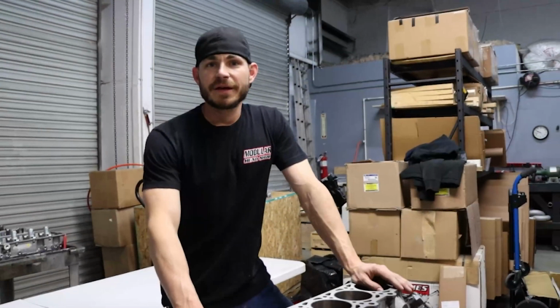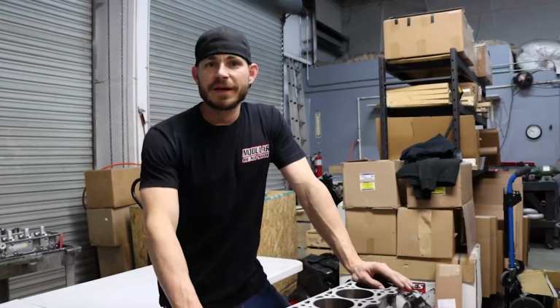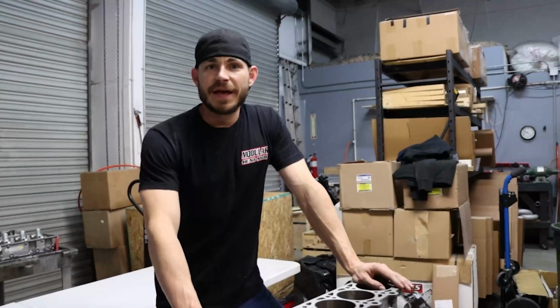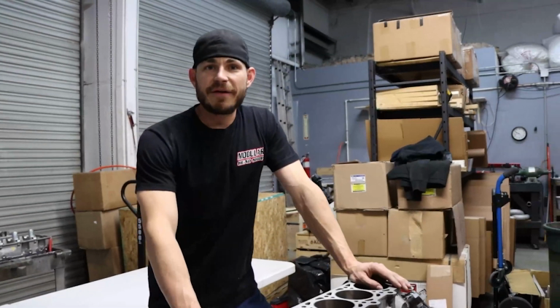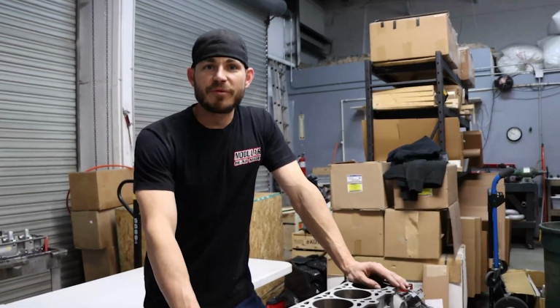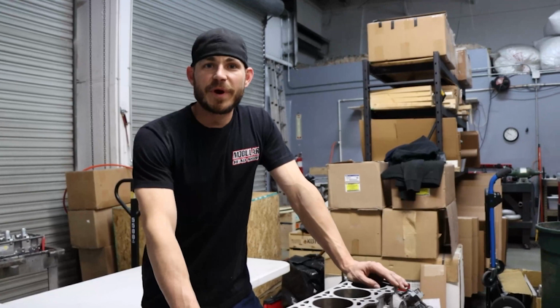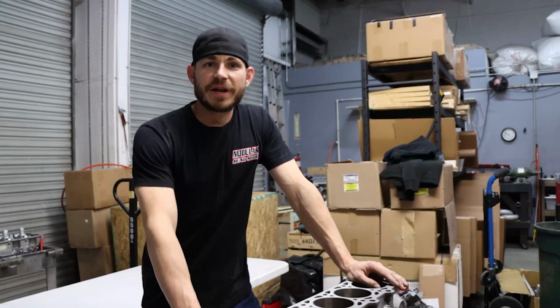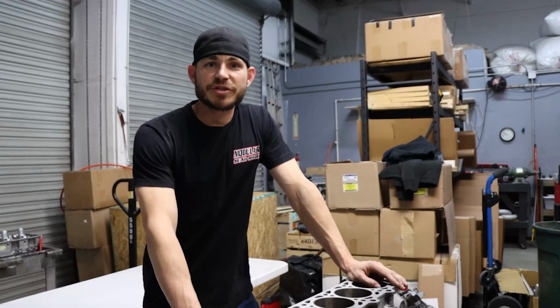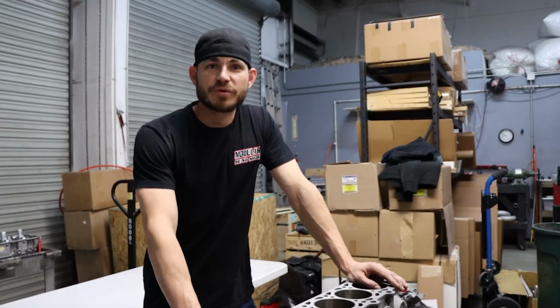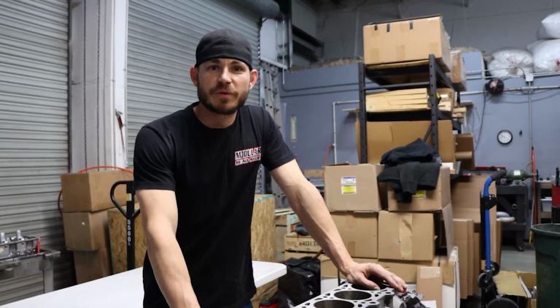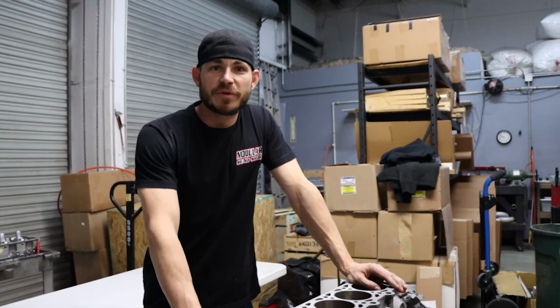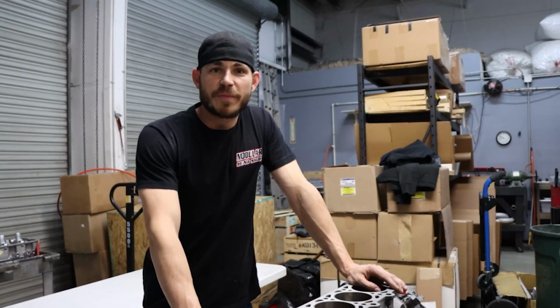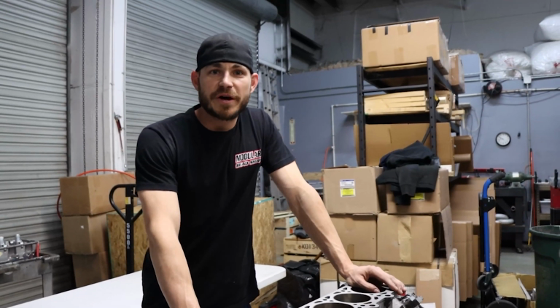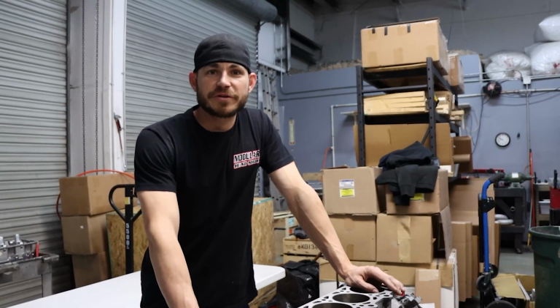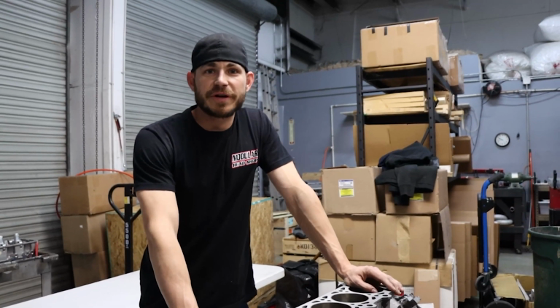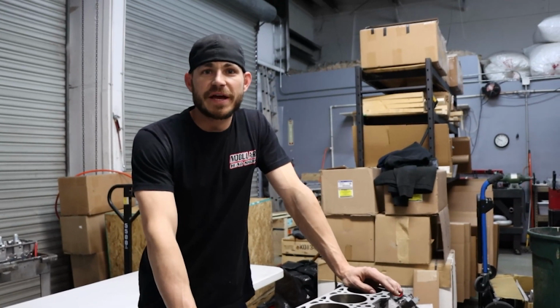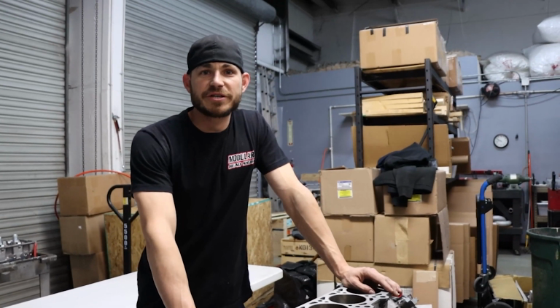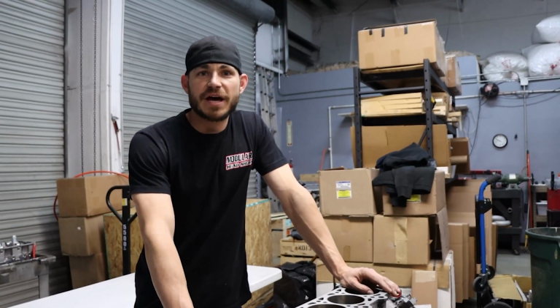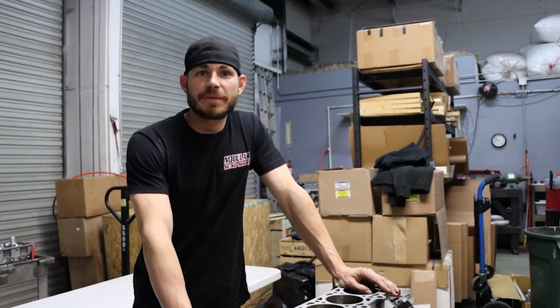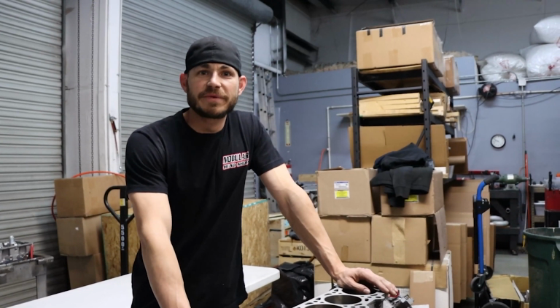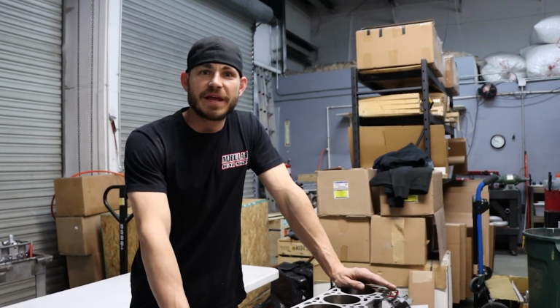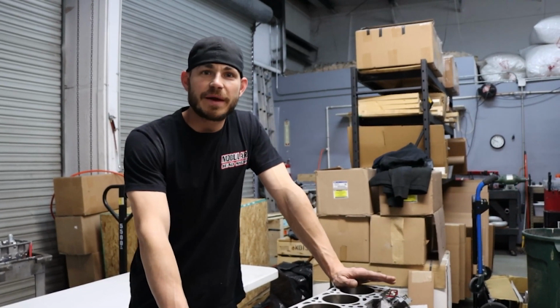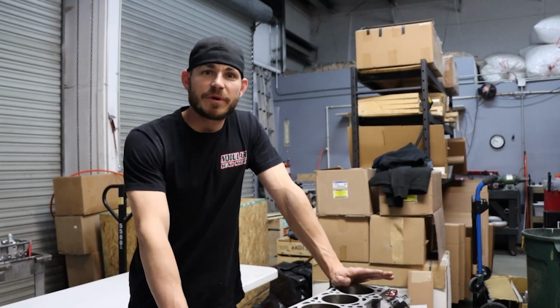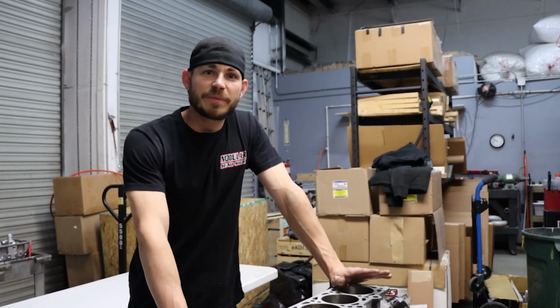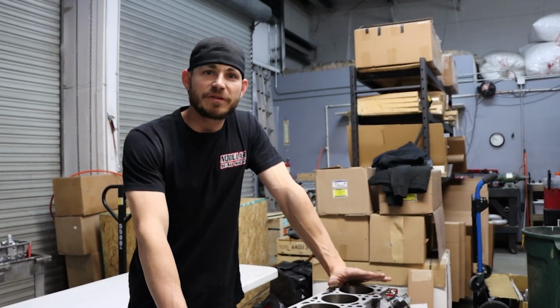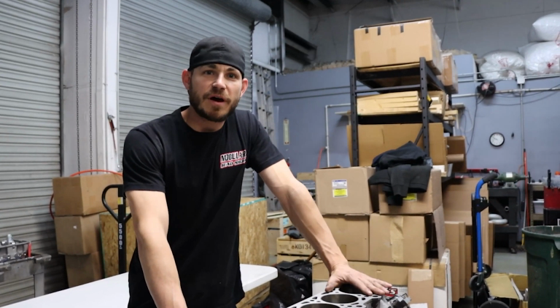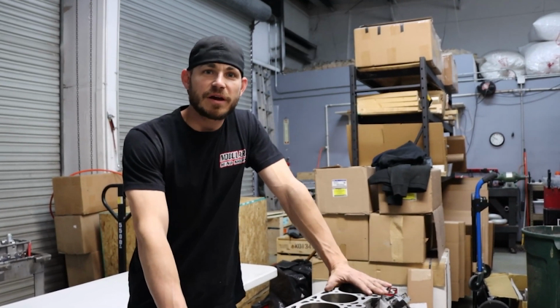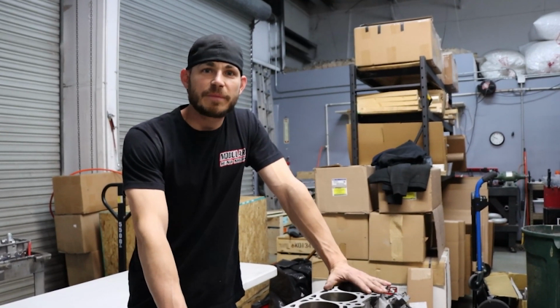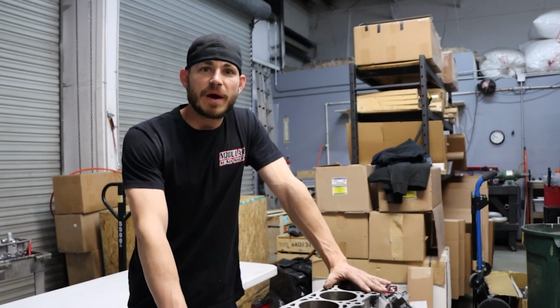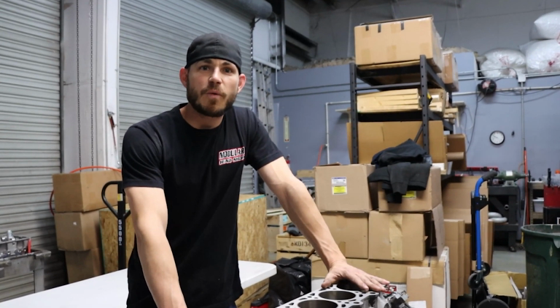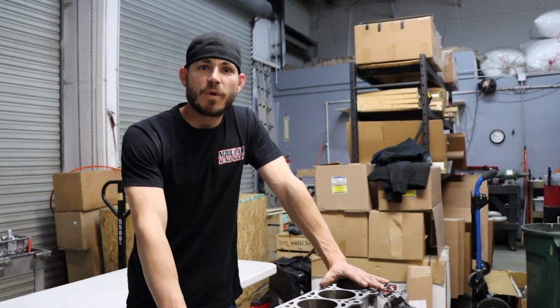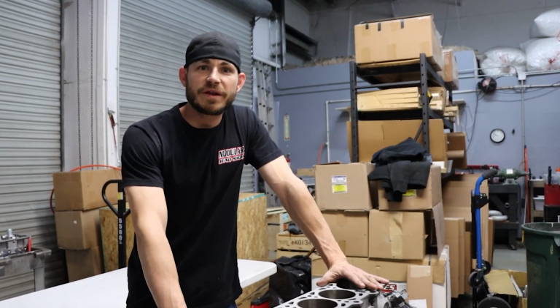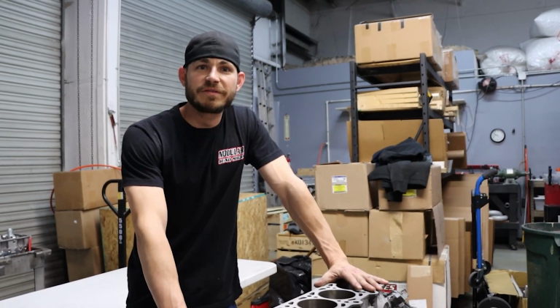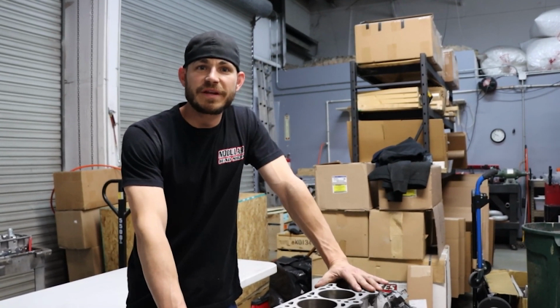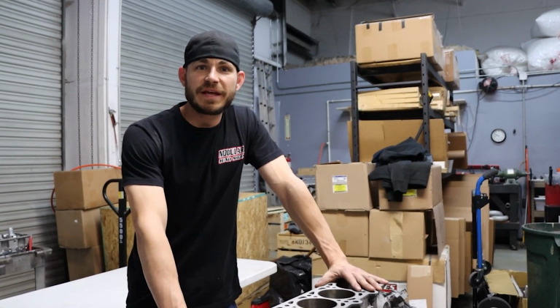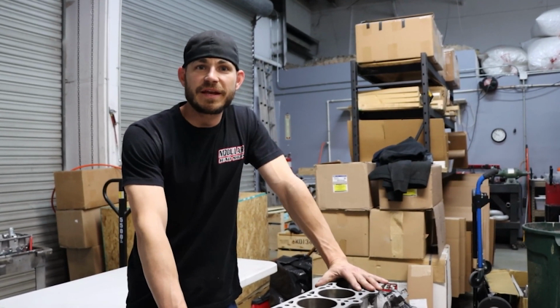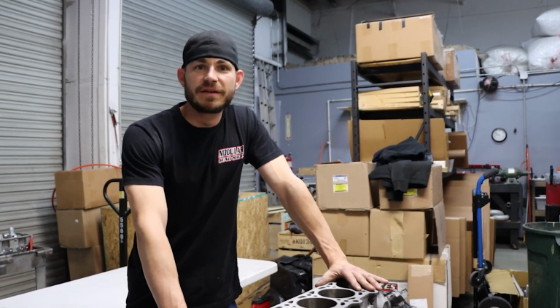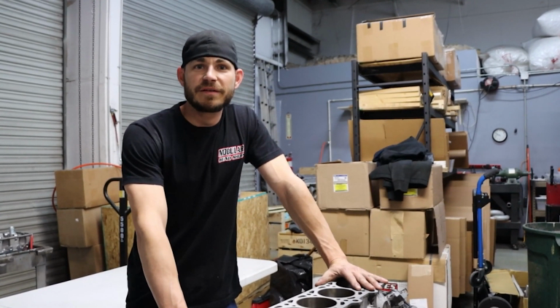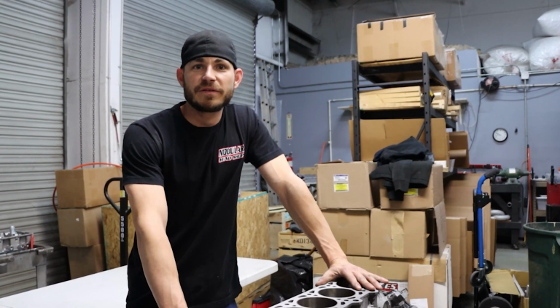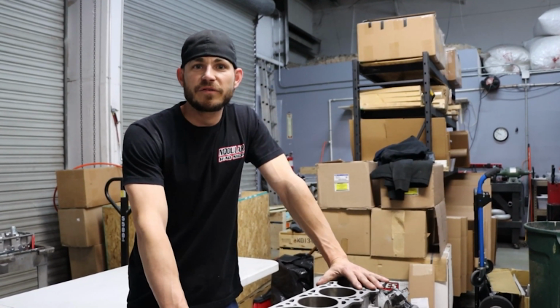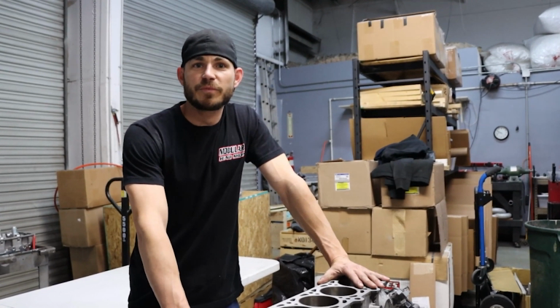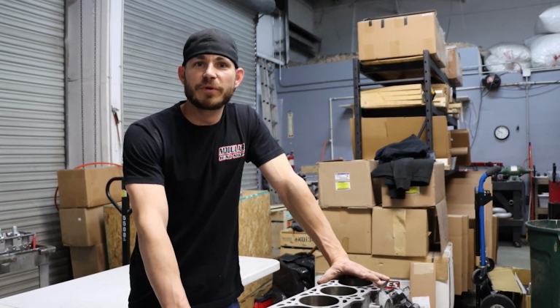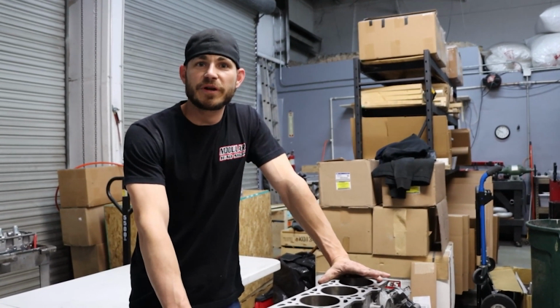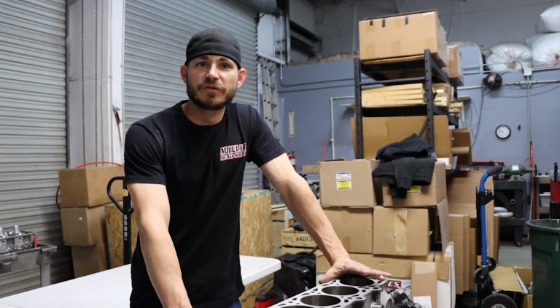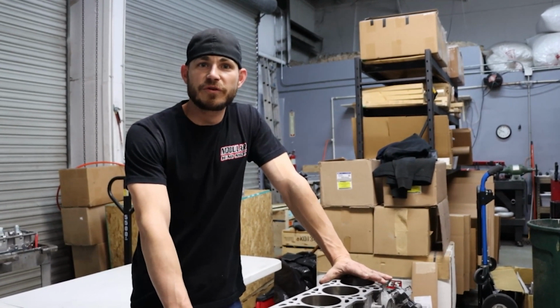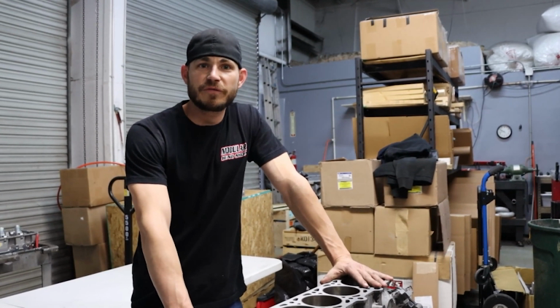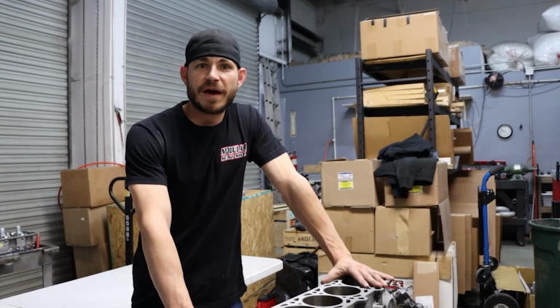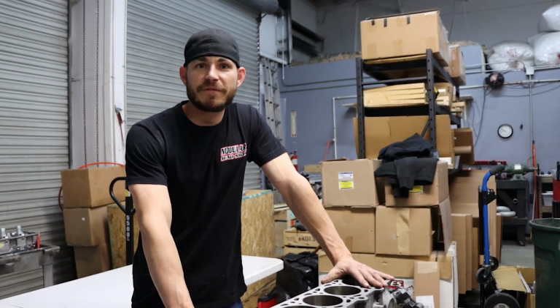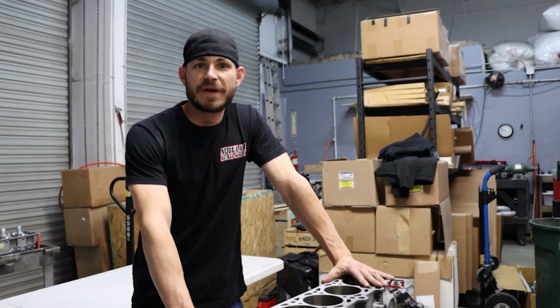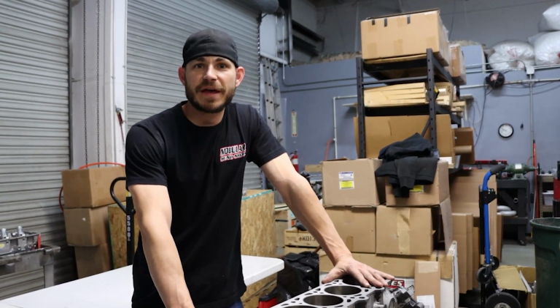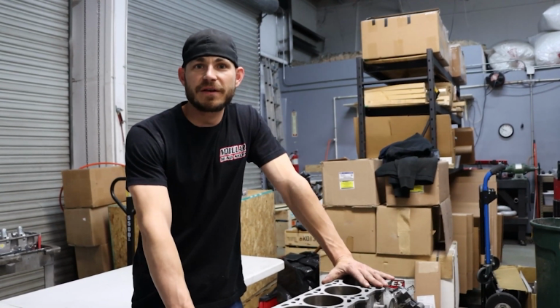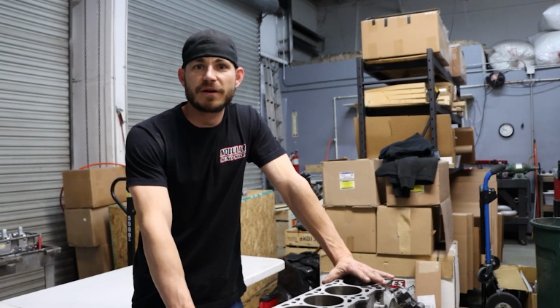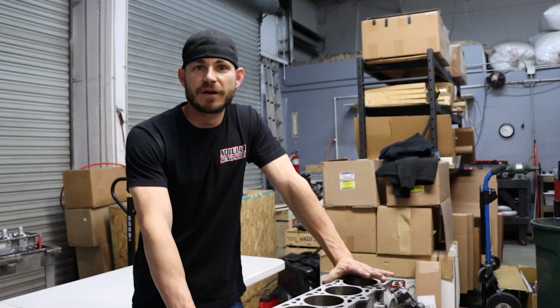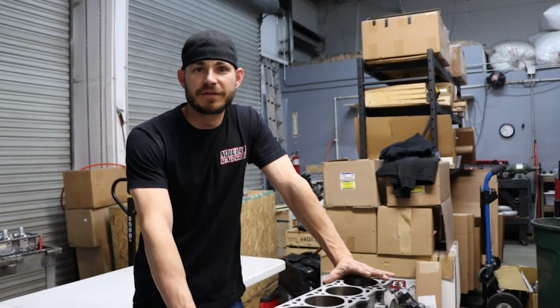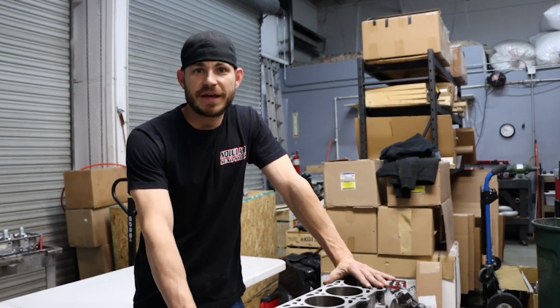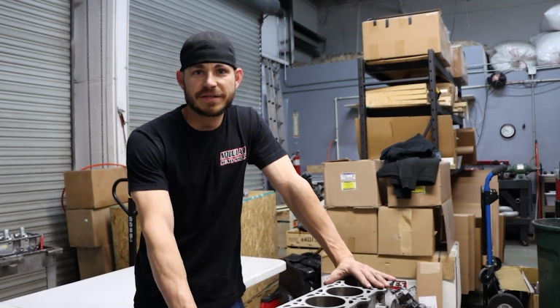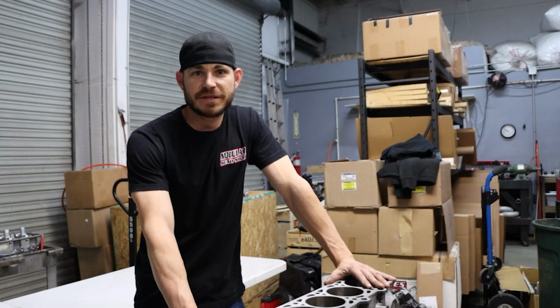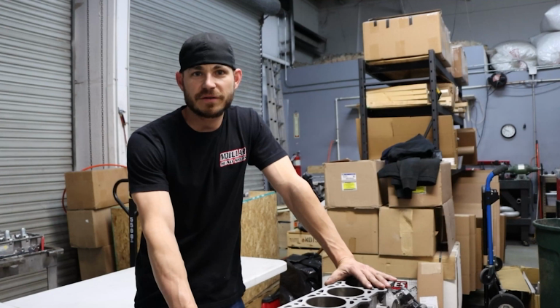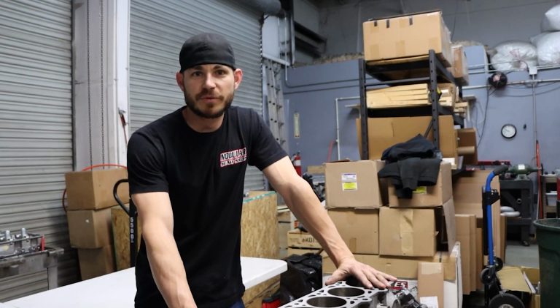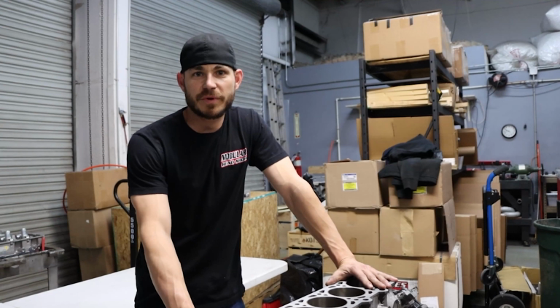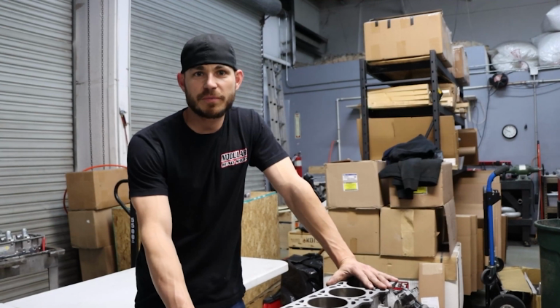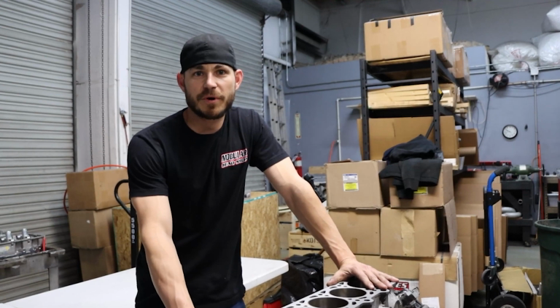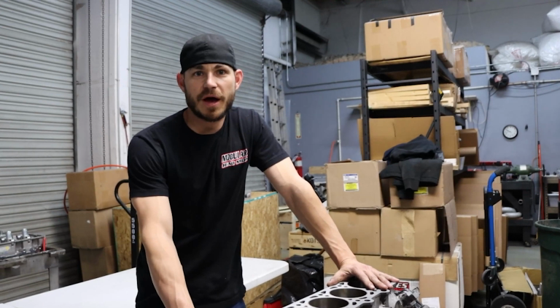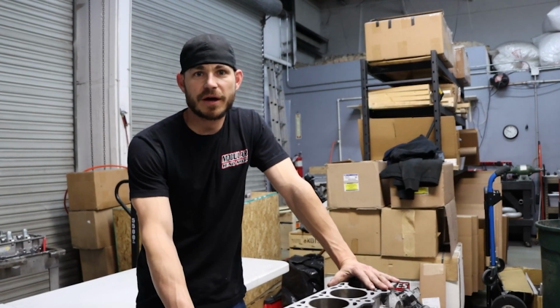Hey everybody, it's Jordan with Modular Headshop. Today I'm going to be talking about what is needed to put a two-valve head on a Texit aluminum block.